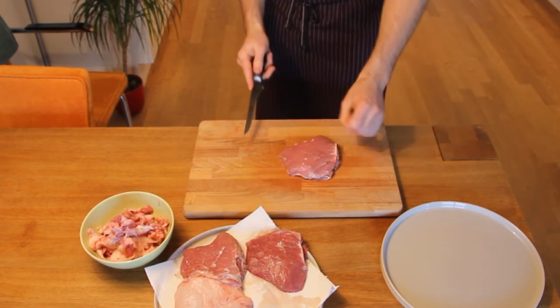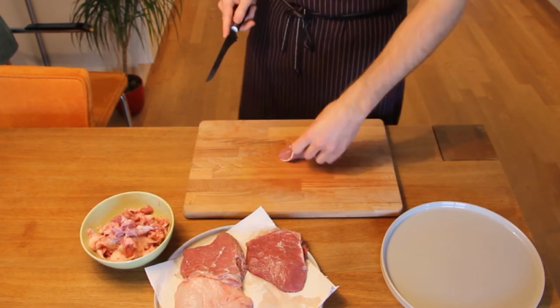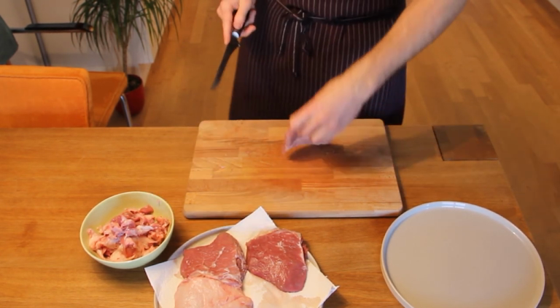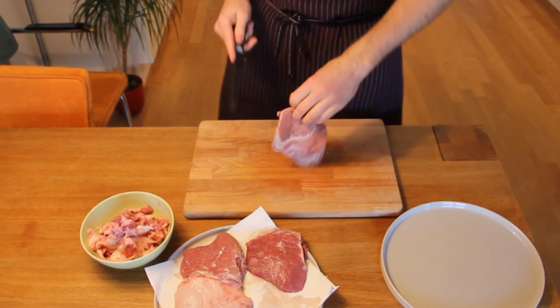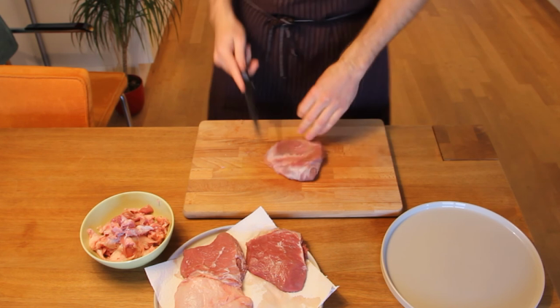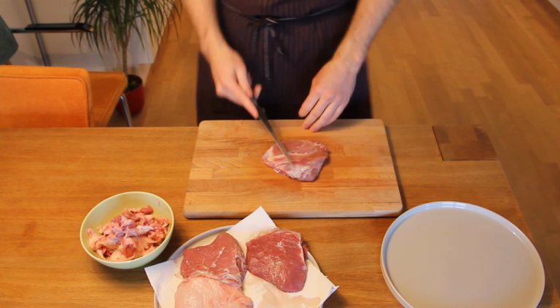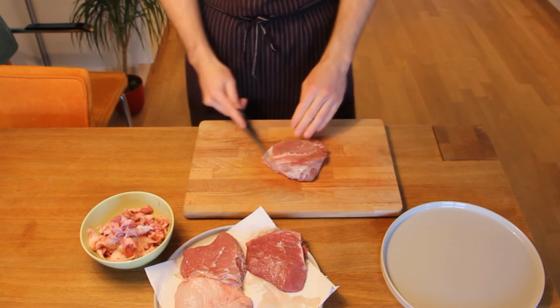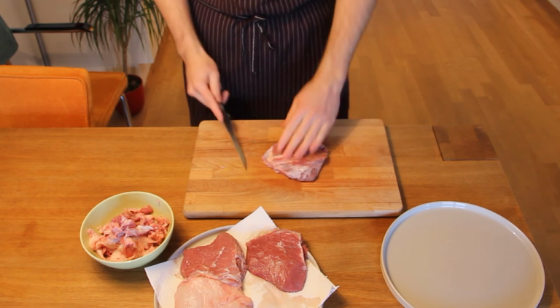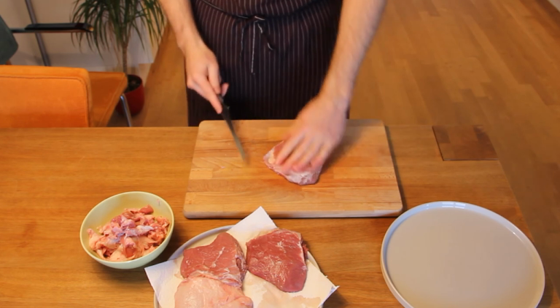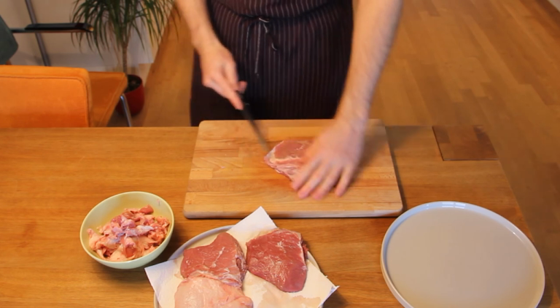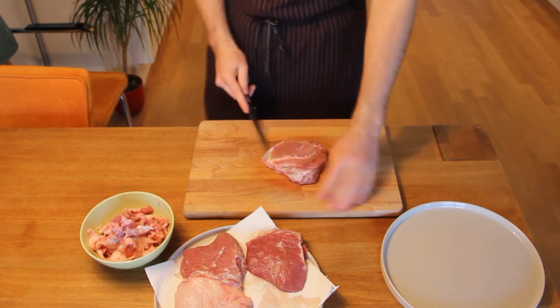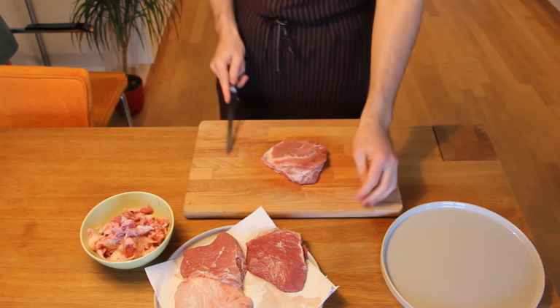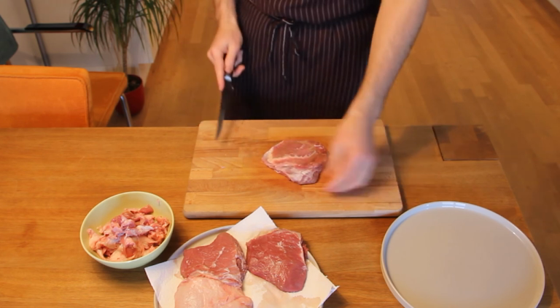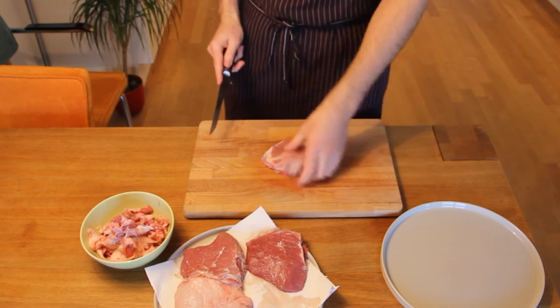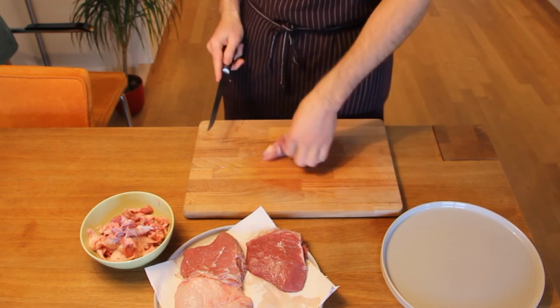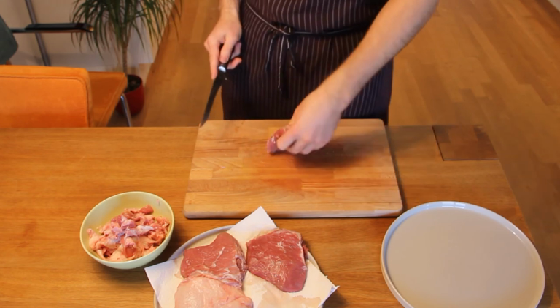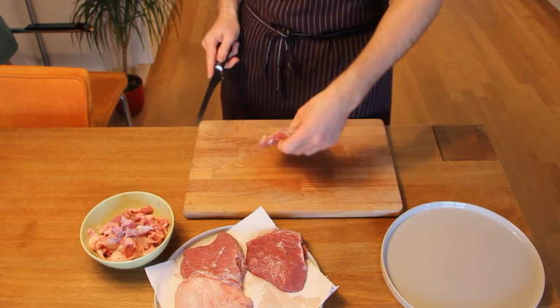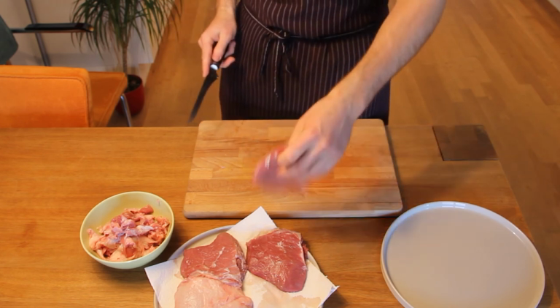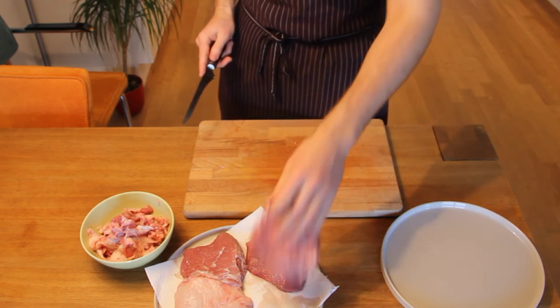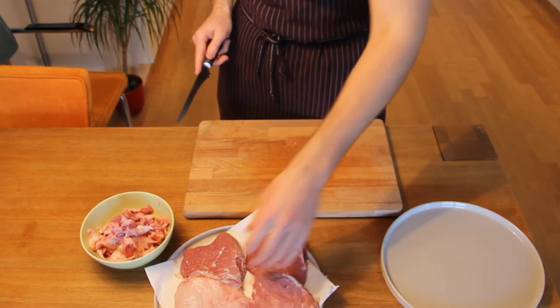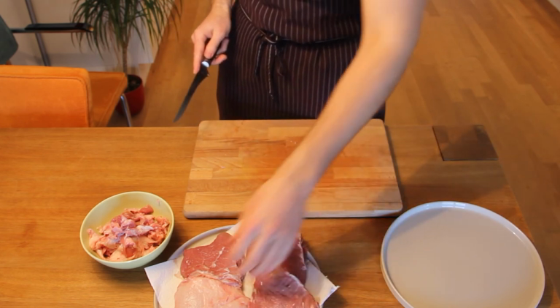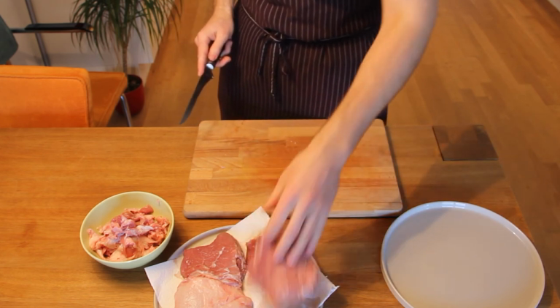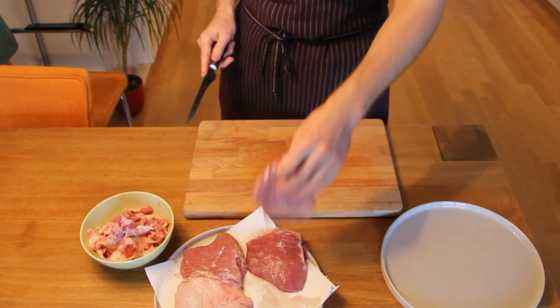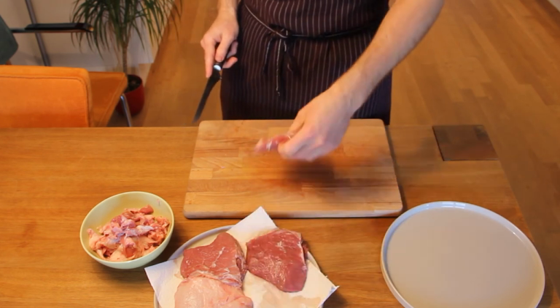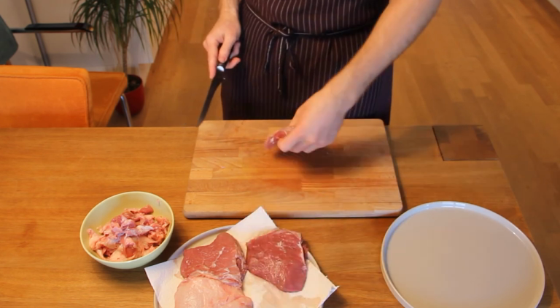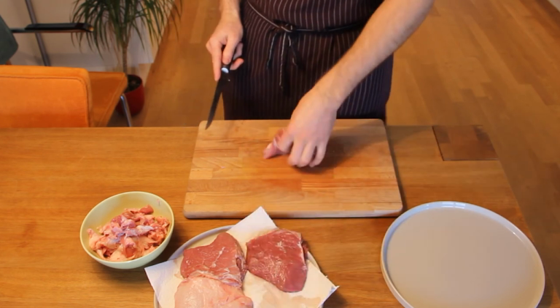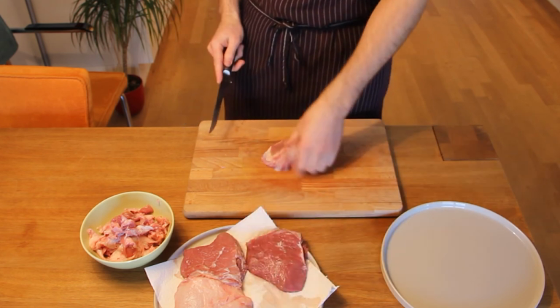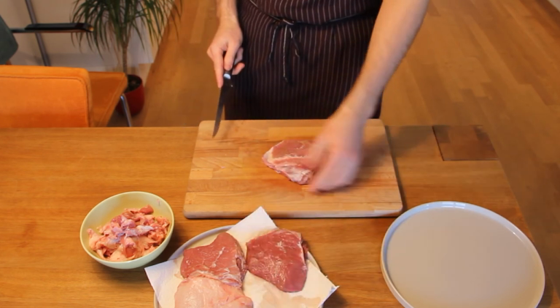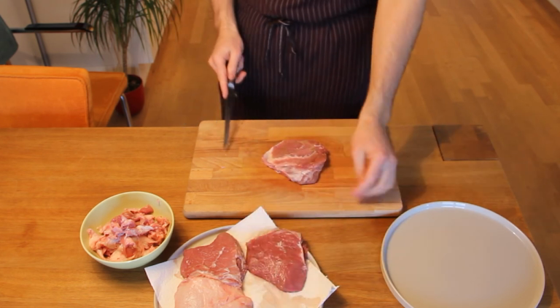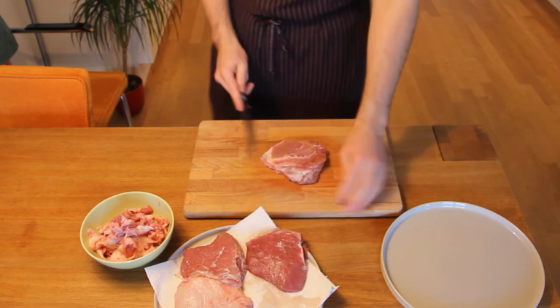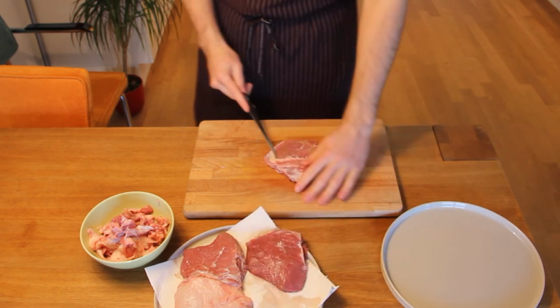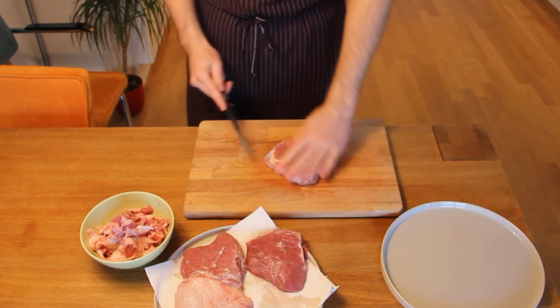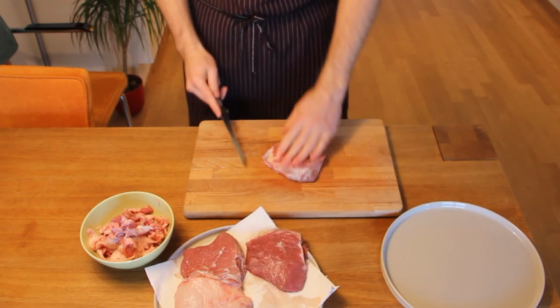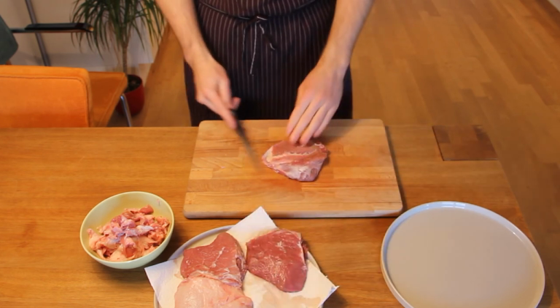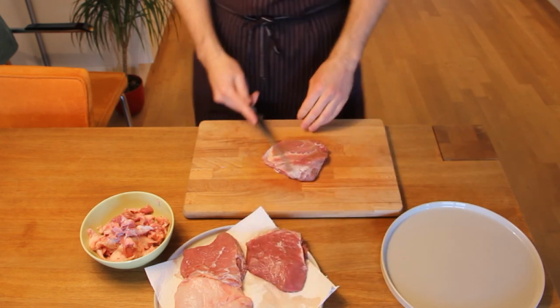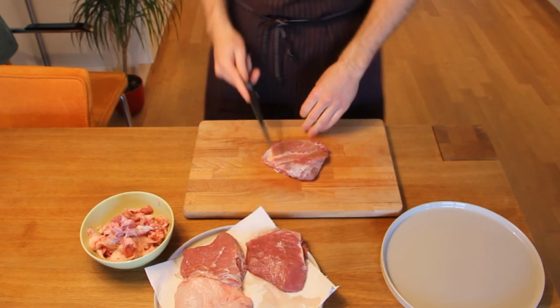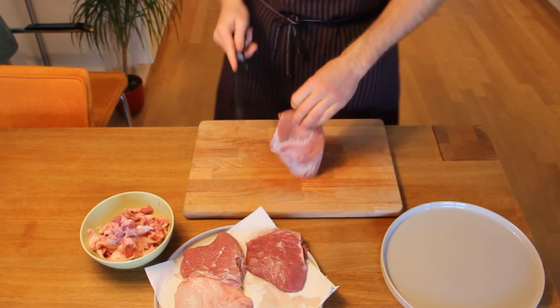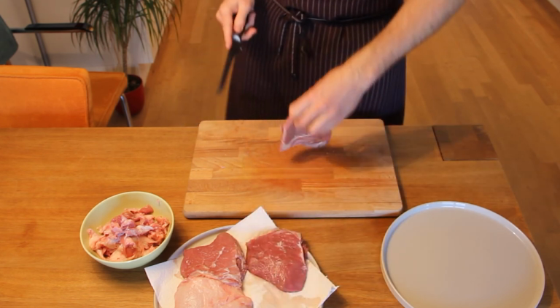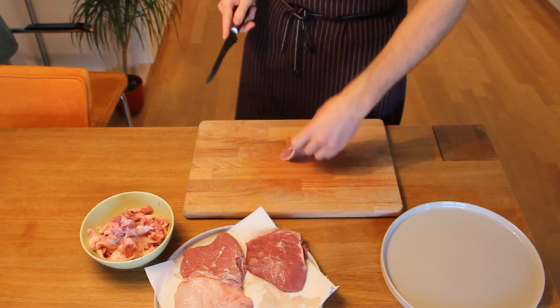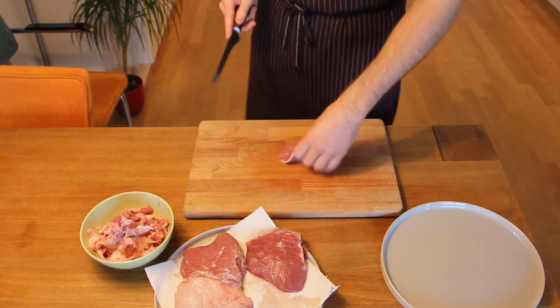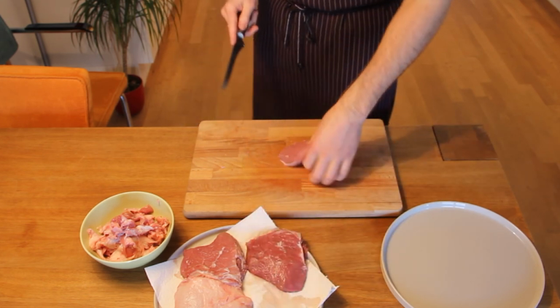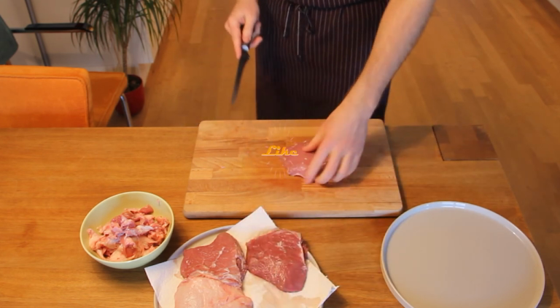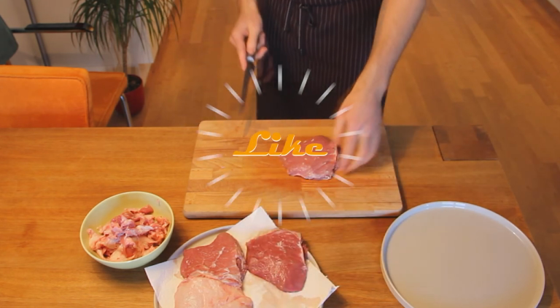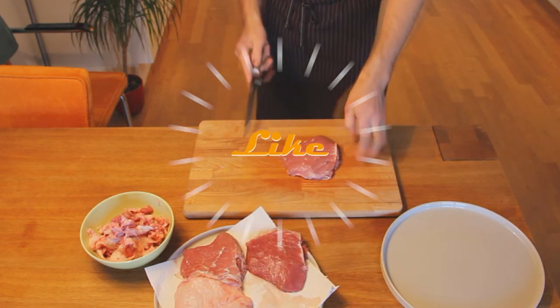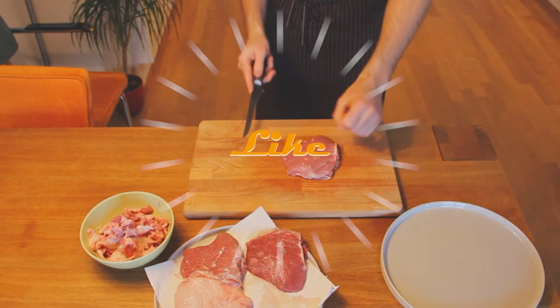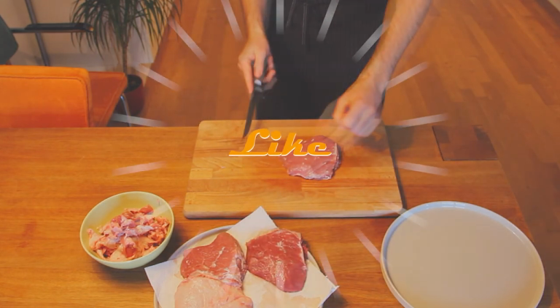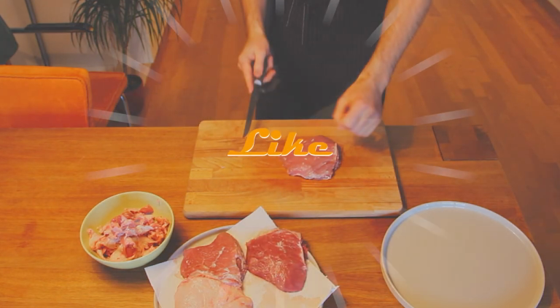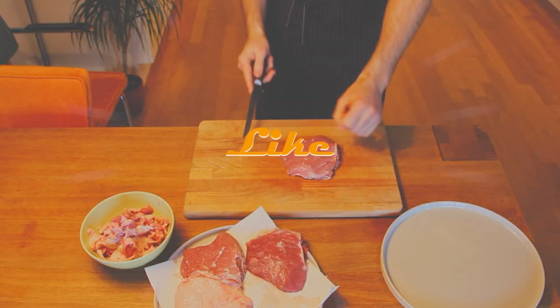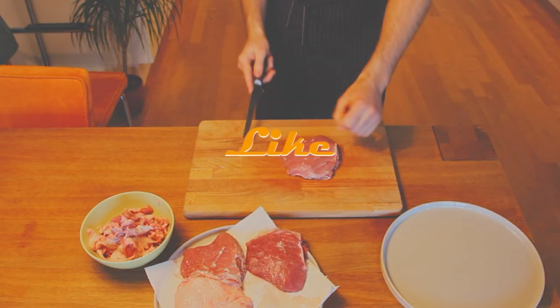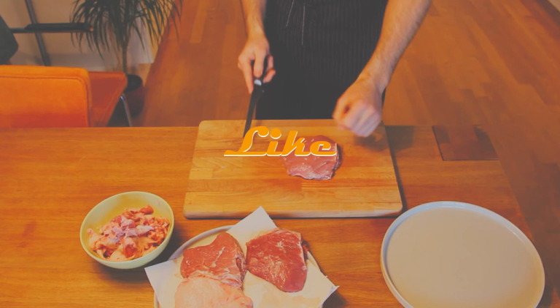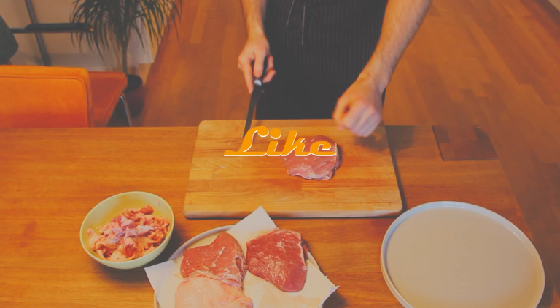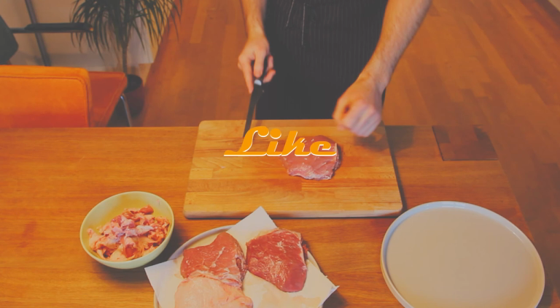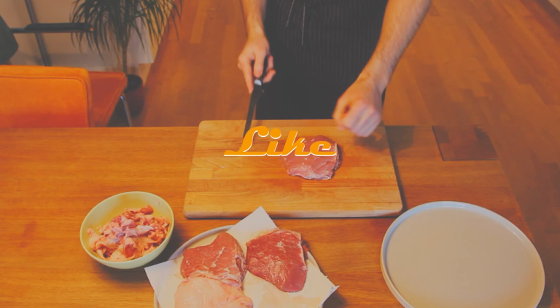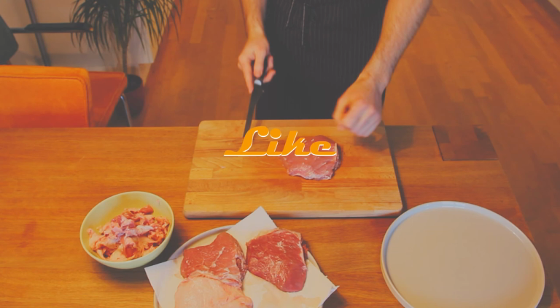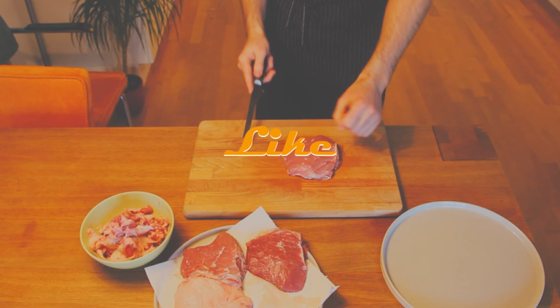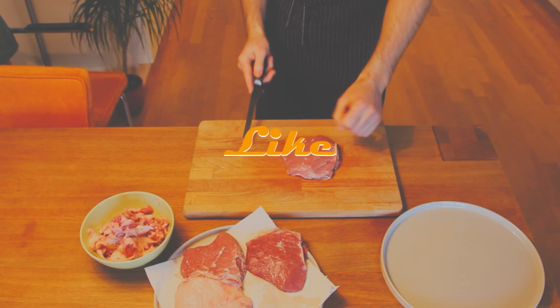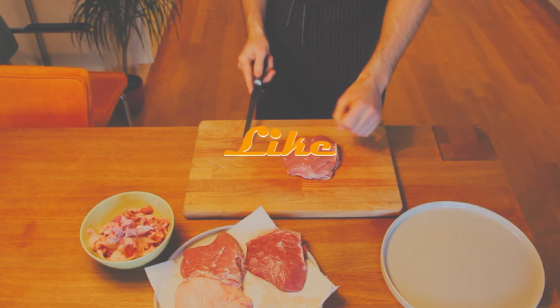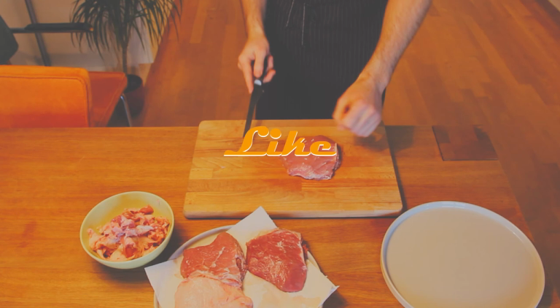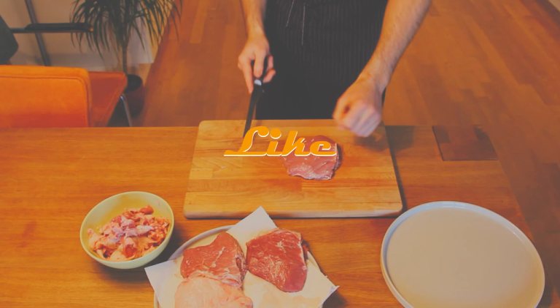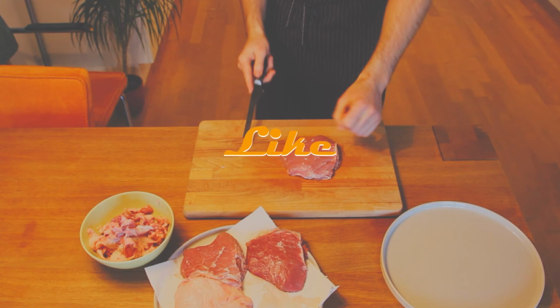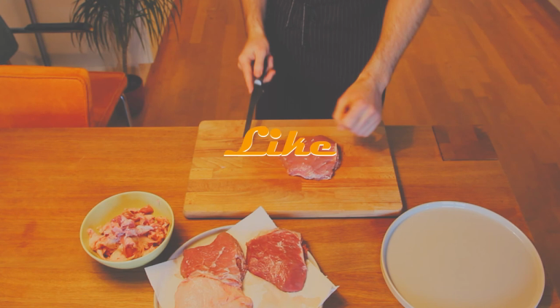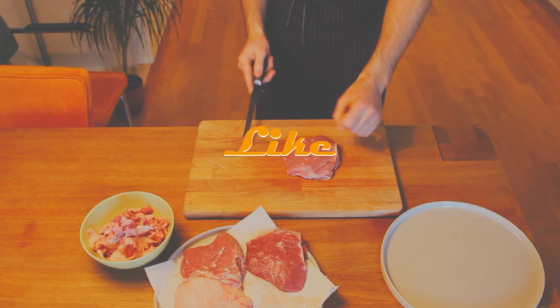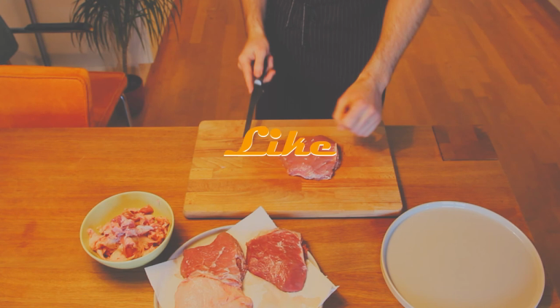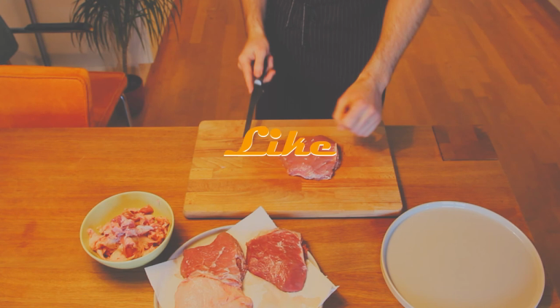And there you have it — four nice beef cheeks ready to go. If you like this video, give me a thumbs up. Happy cooking and I'll see you next time.